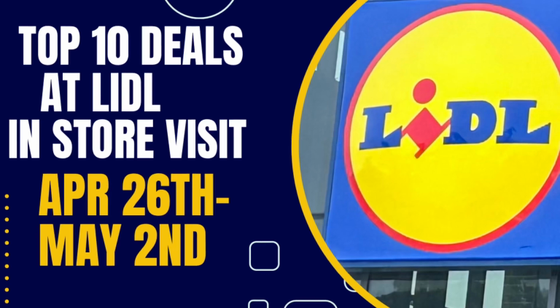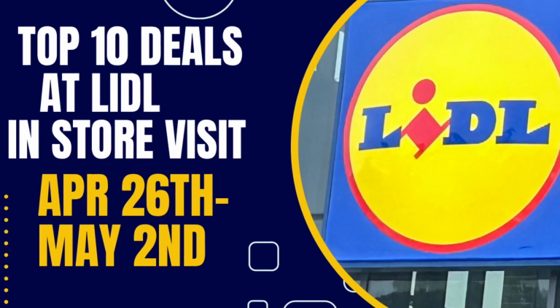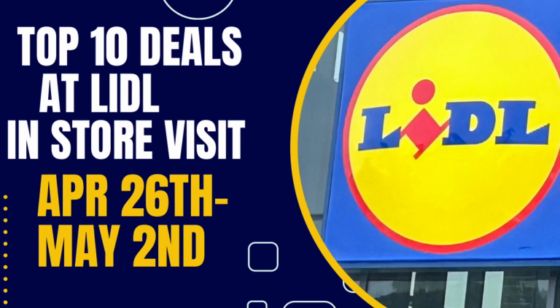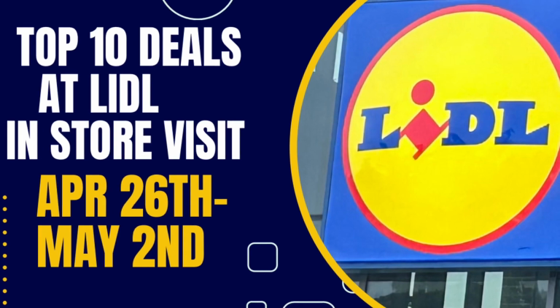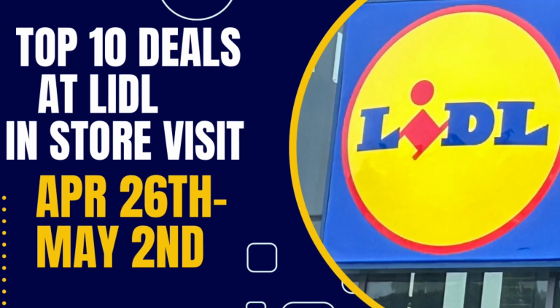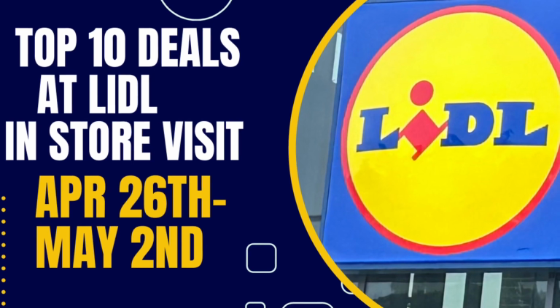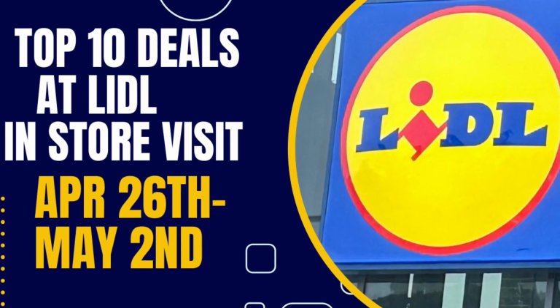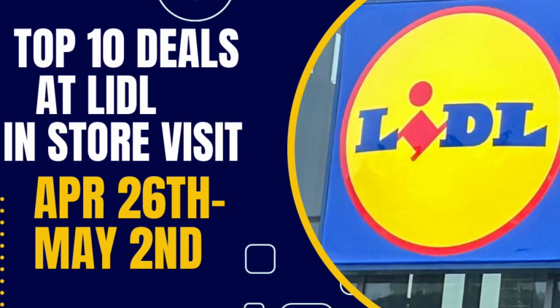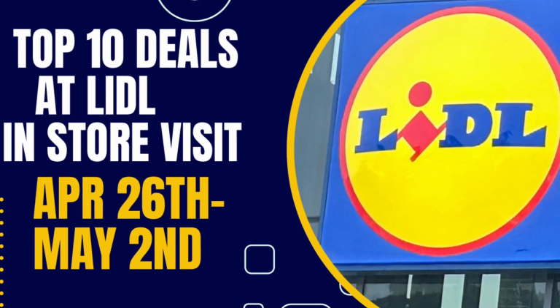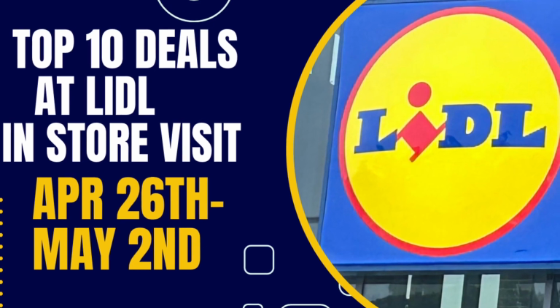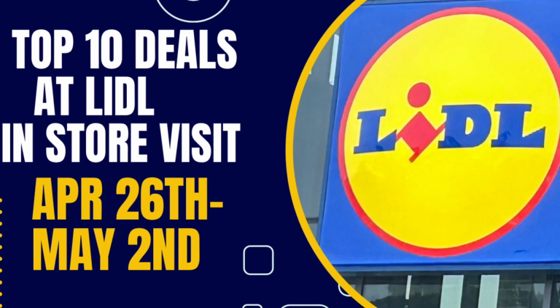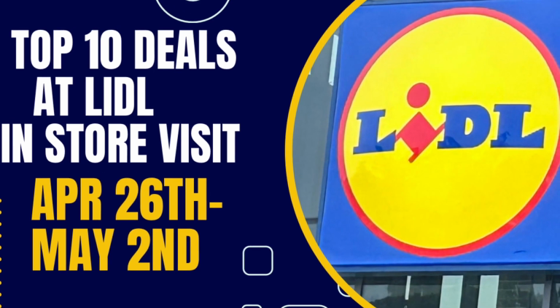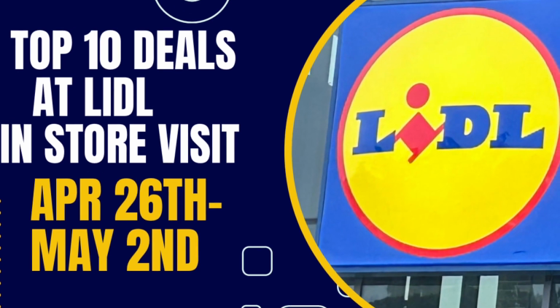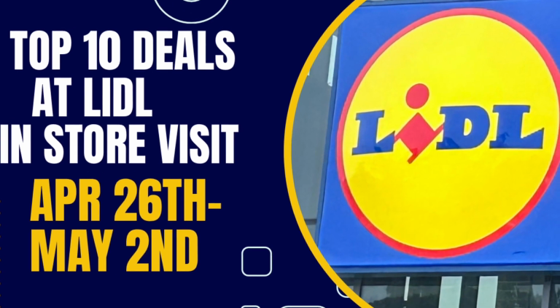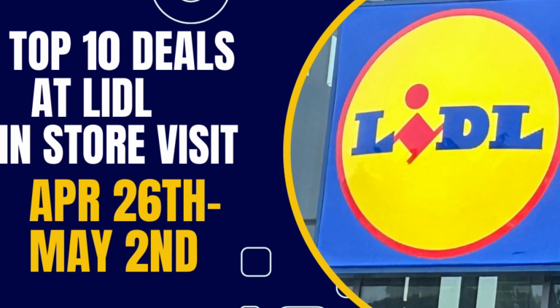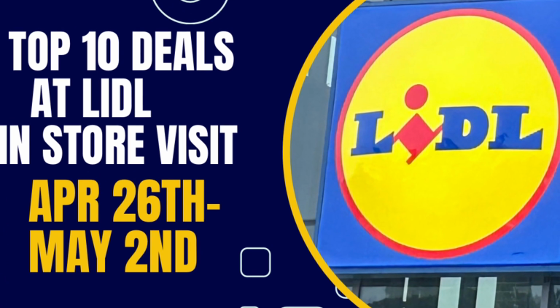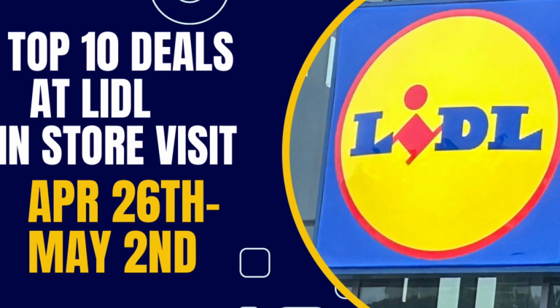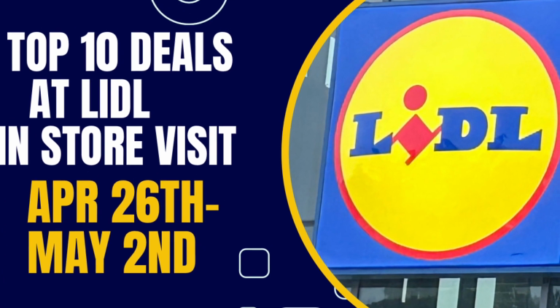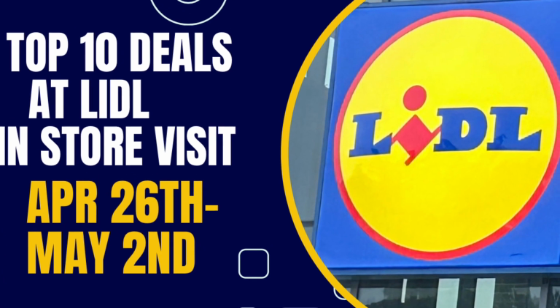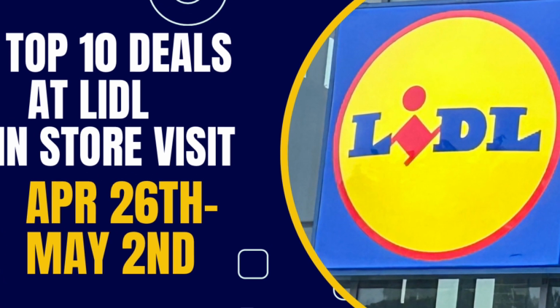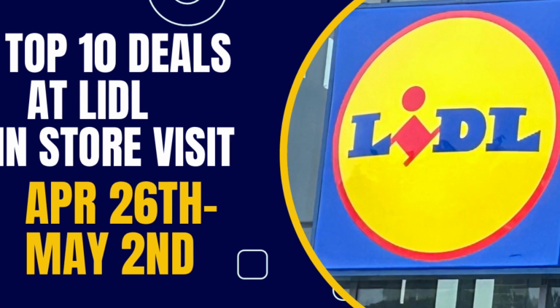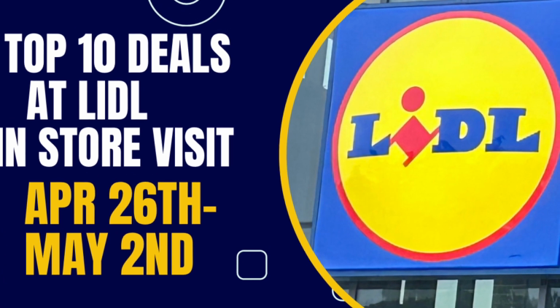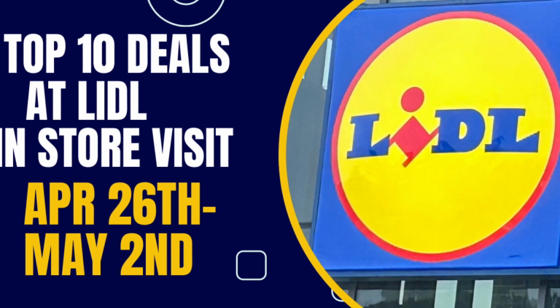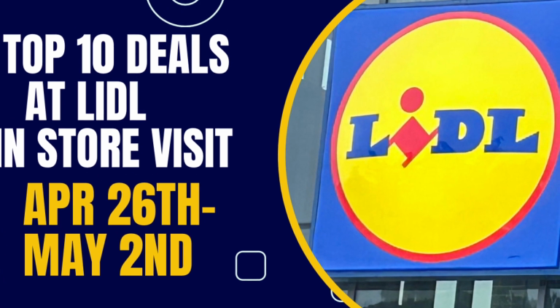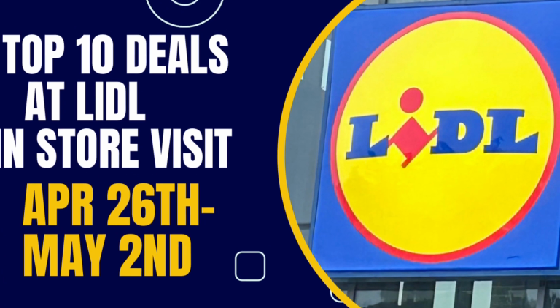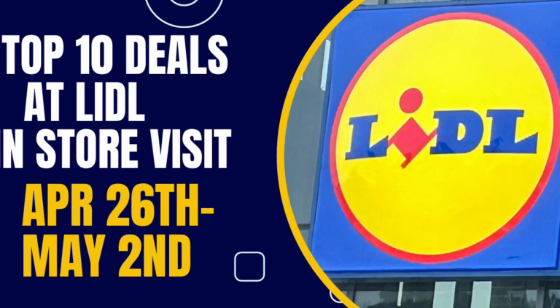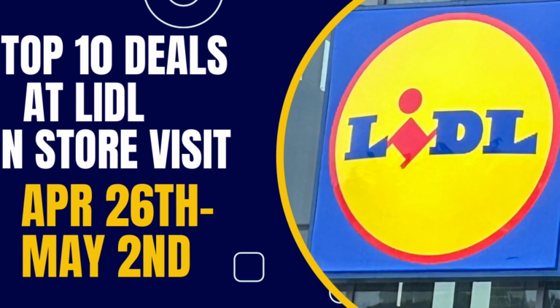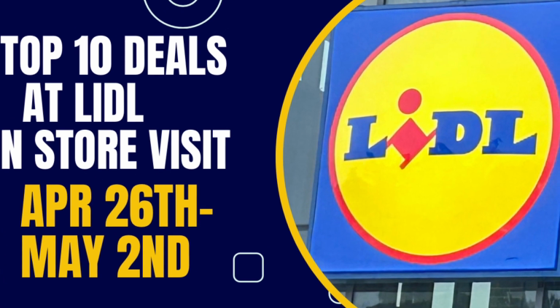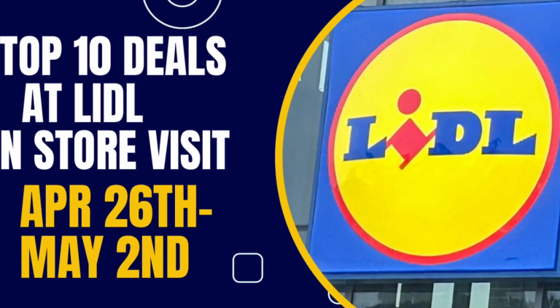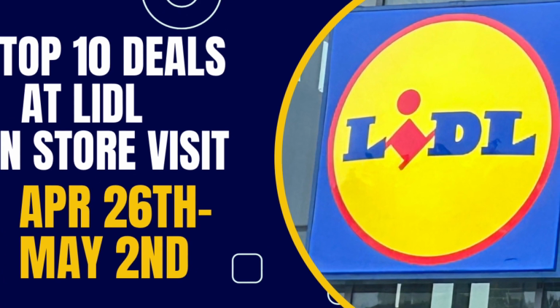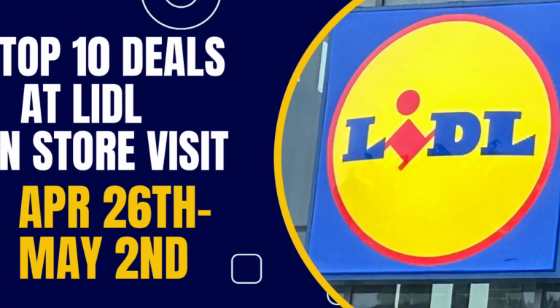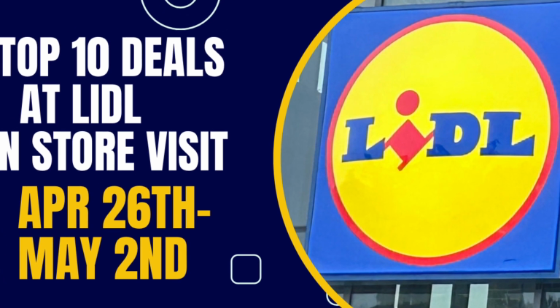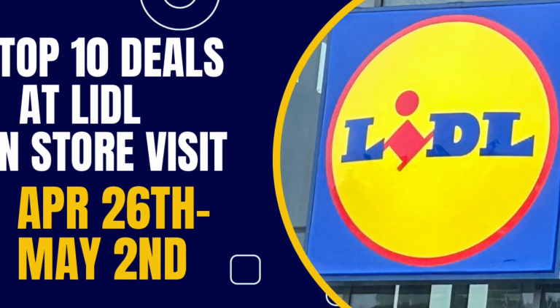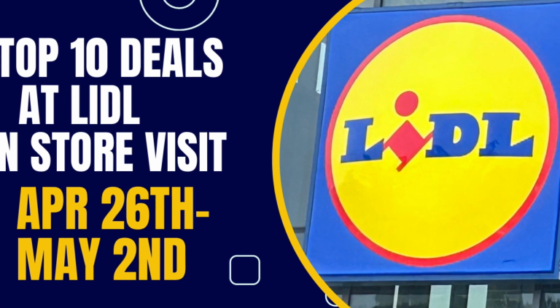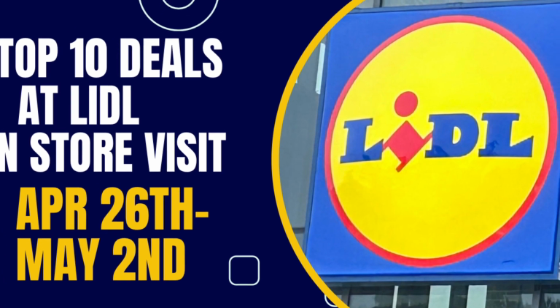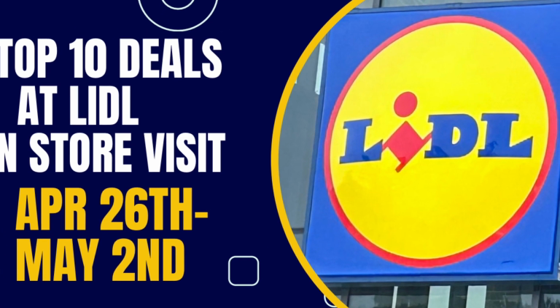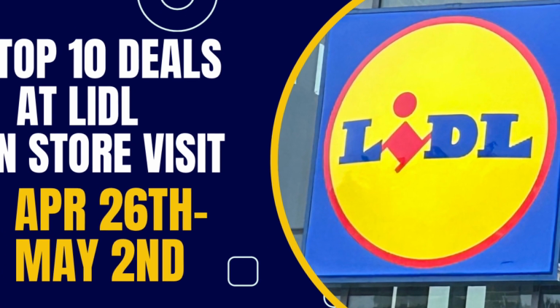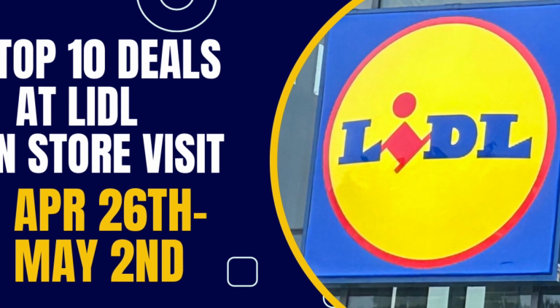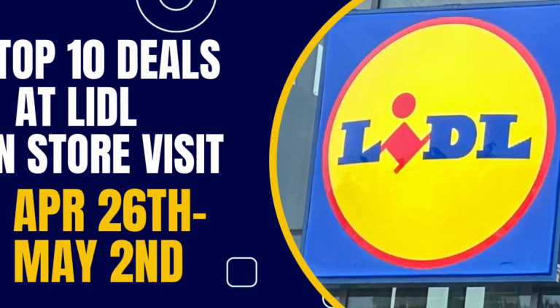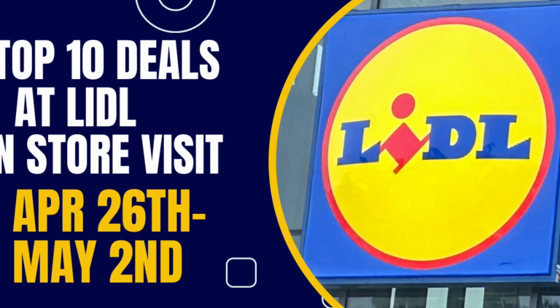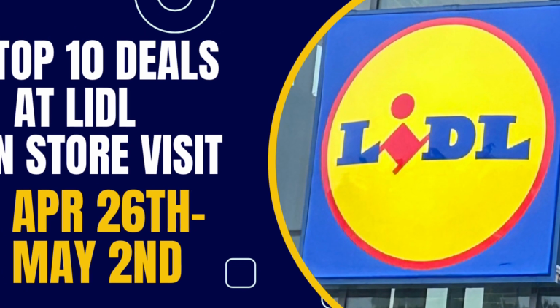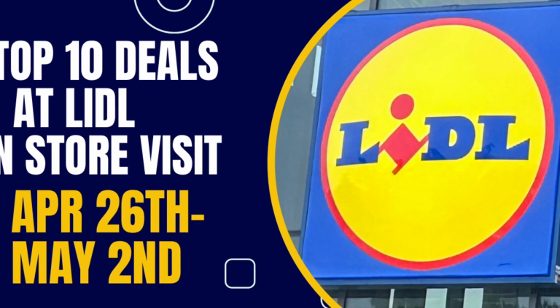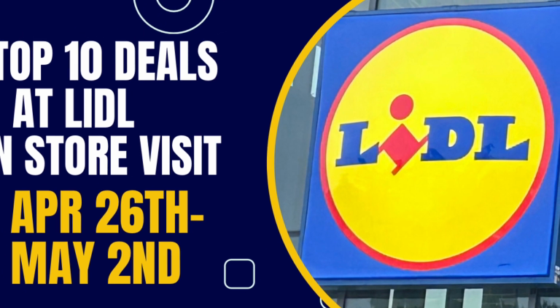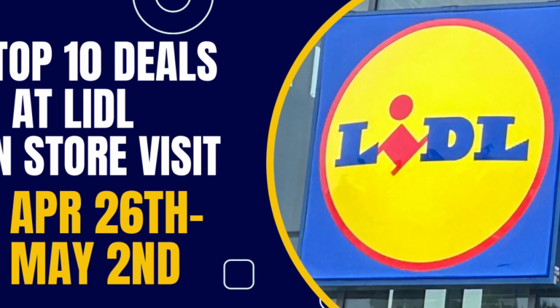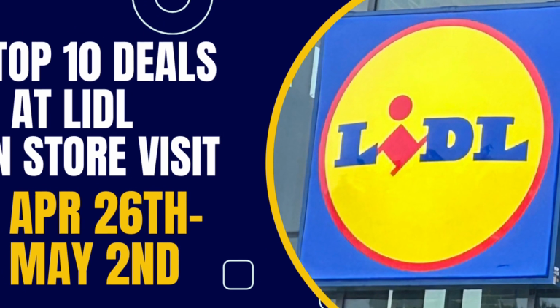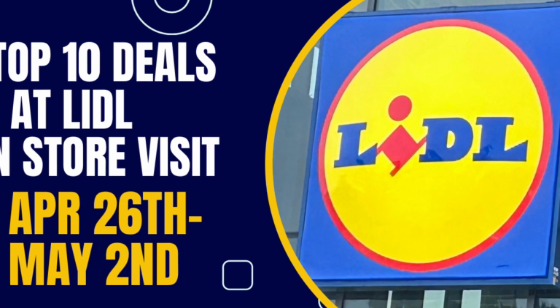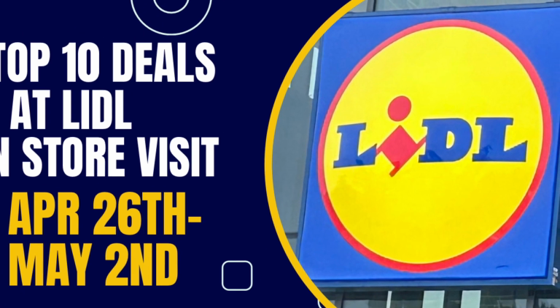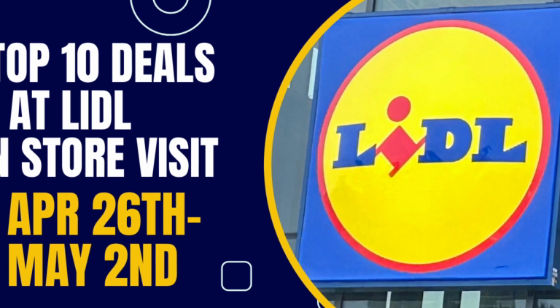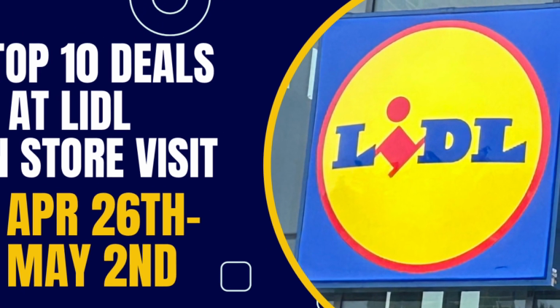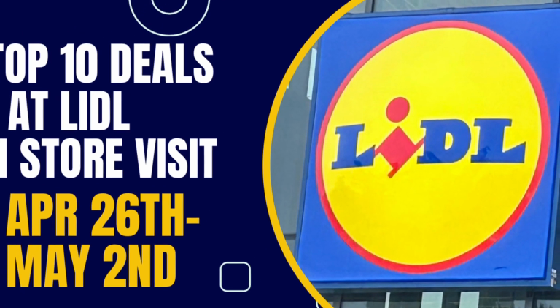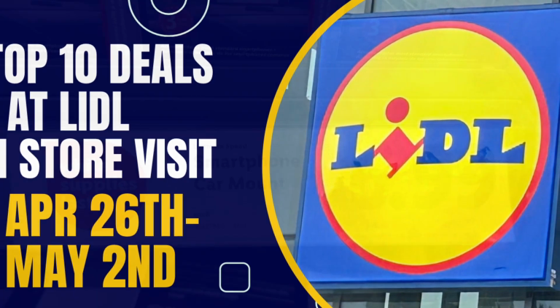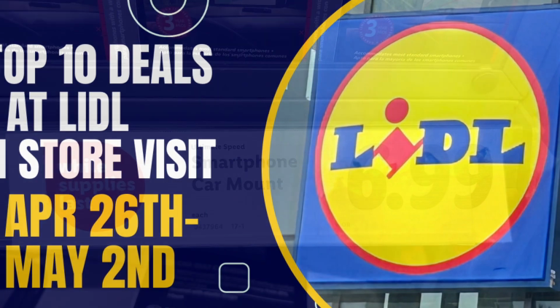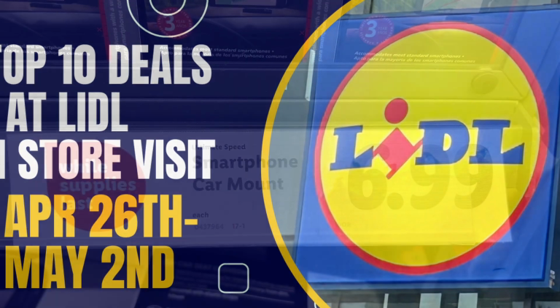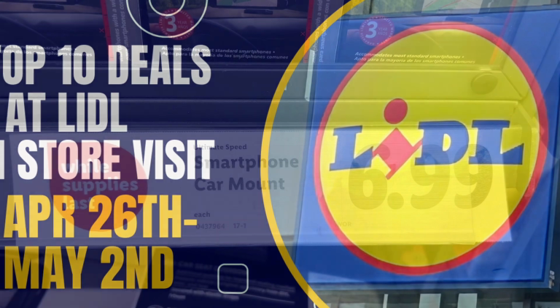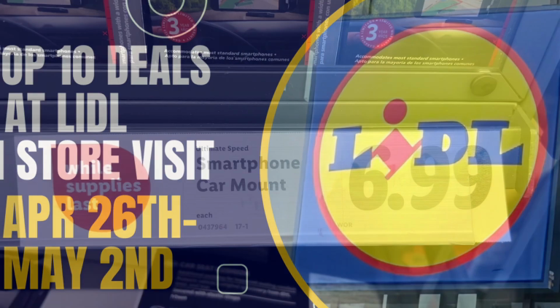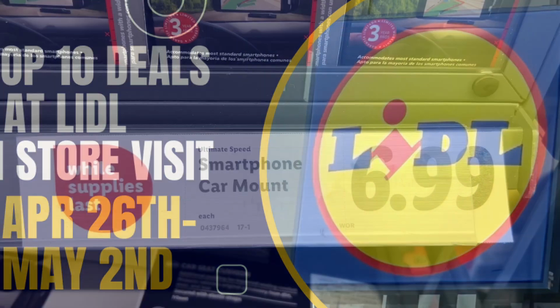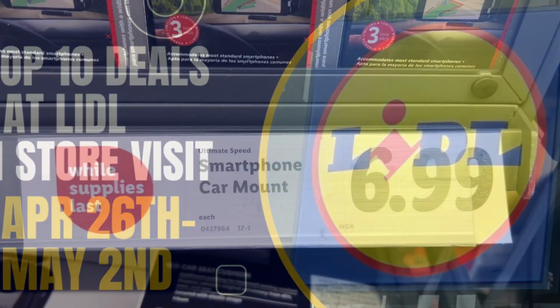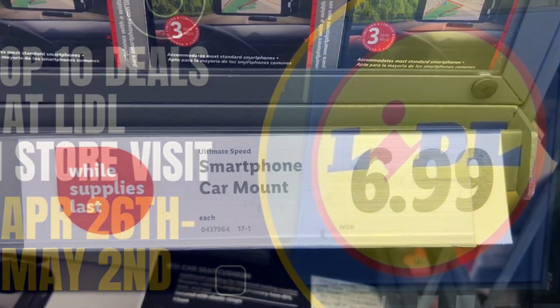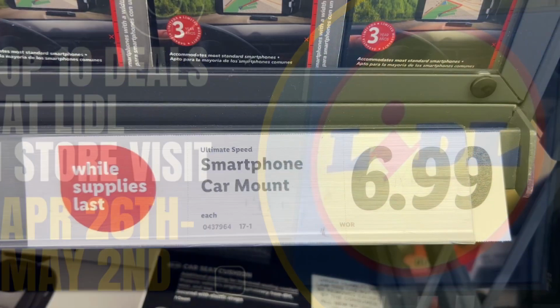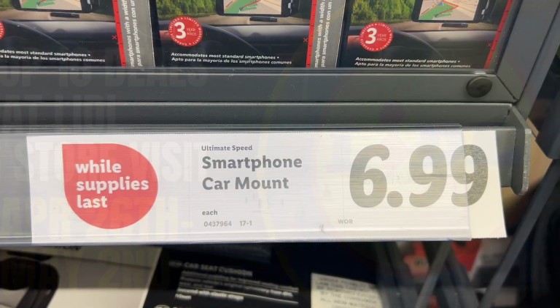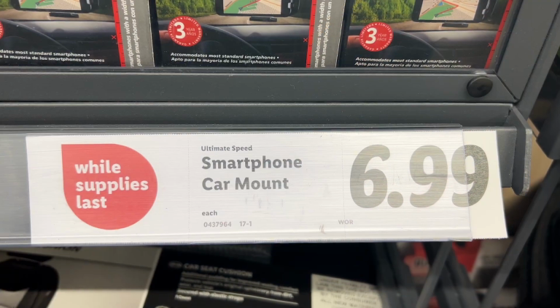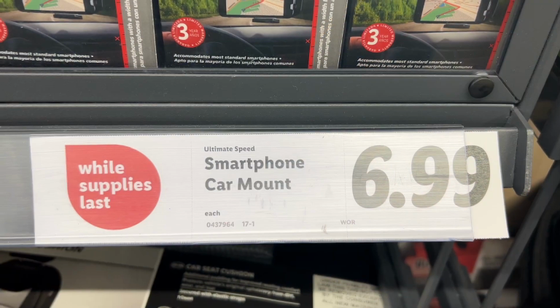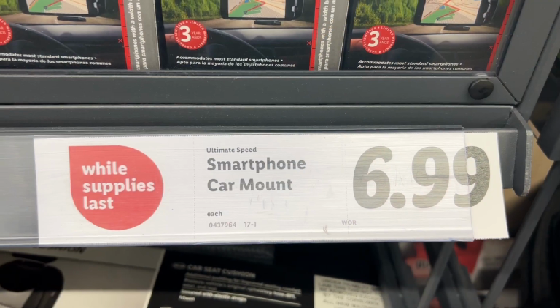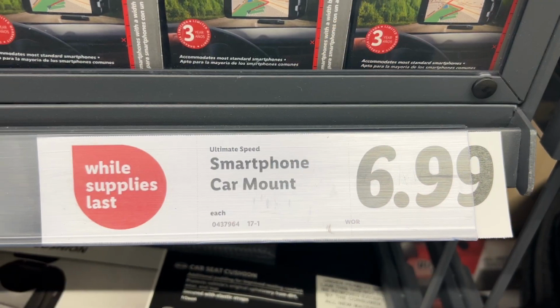Hello everyone! Today I went over to Lidl to check out the new deals that started yesterday, April 26th until May 2nd.